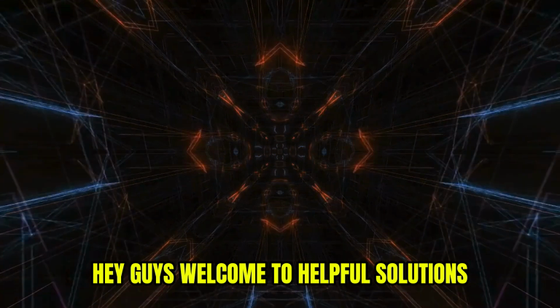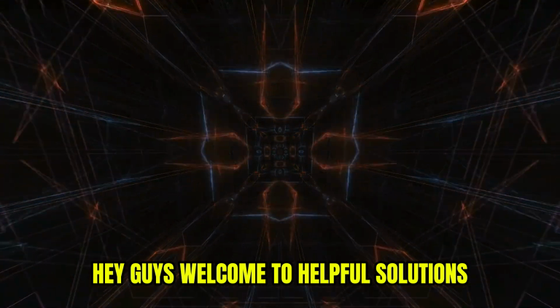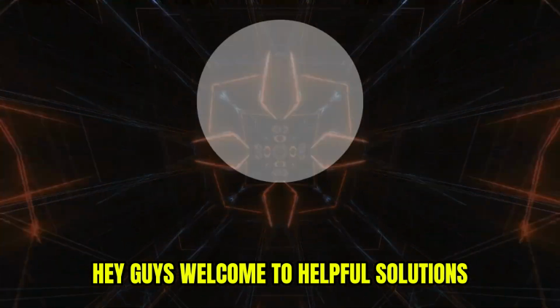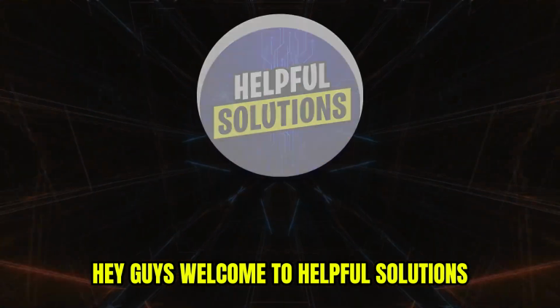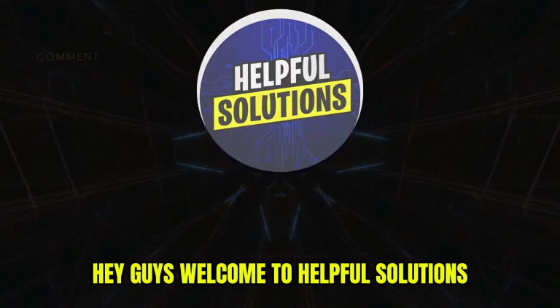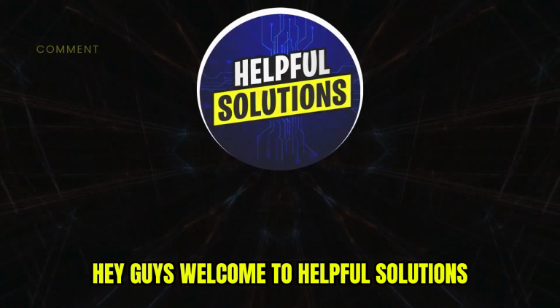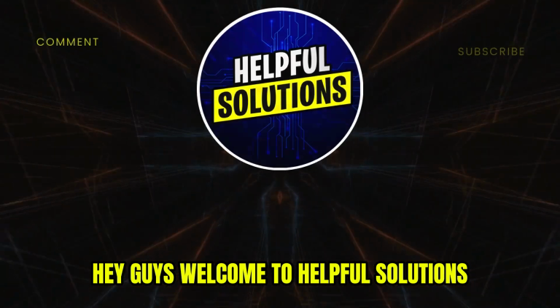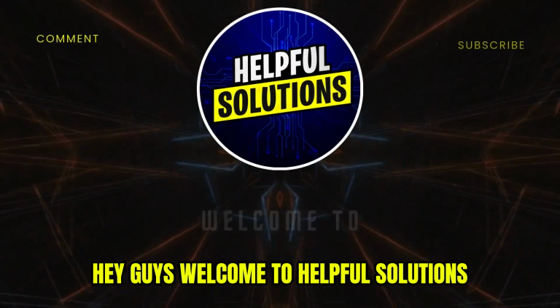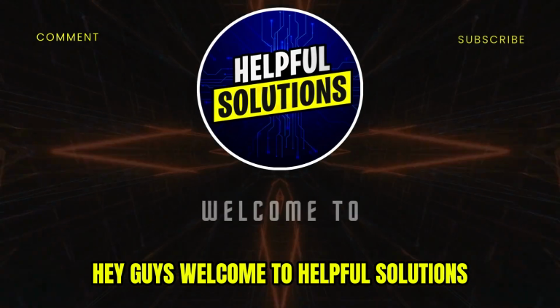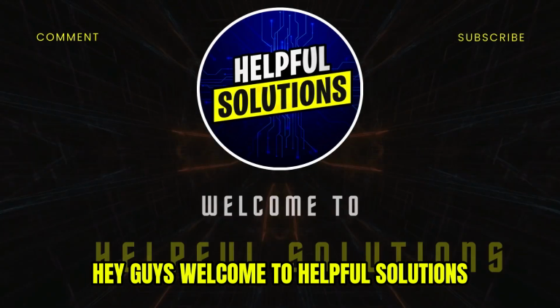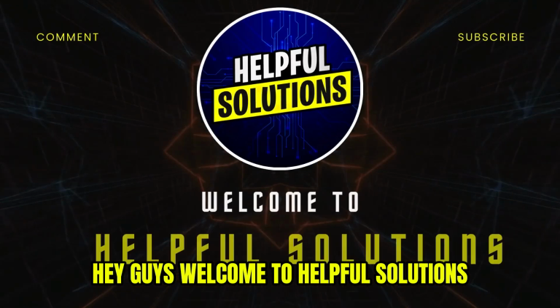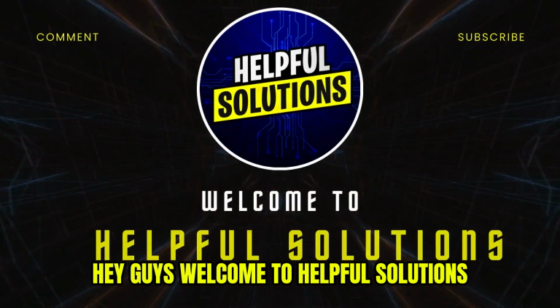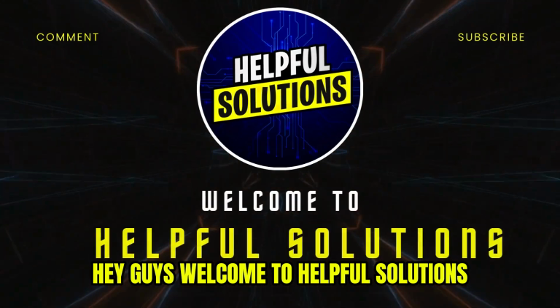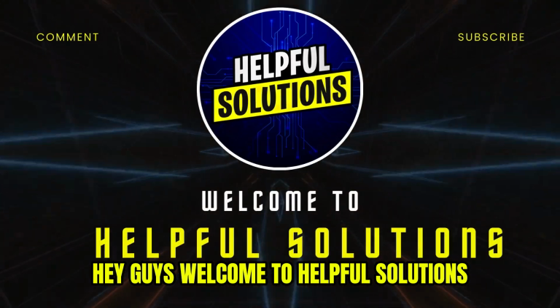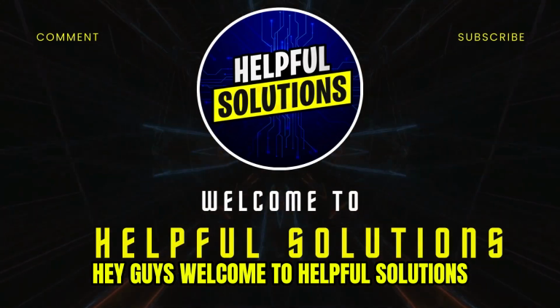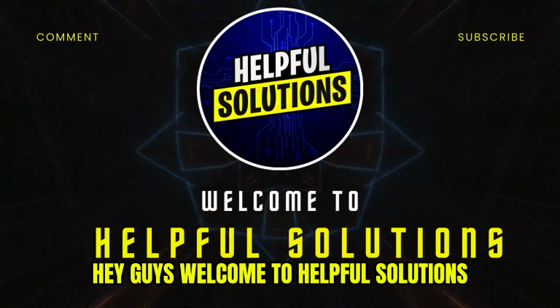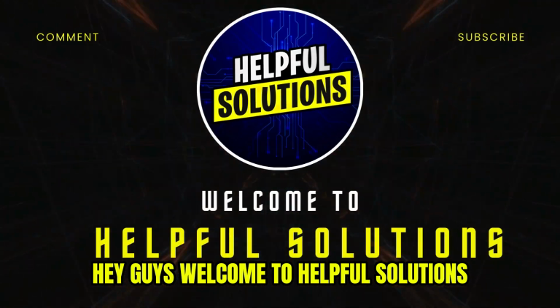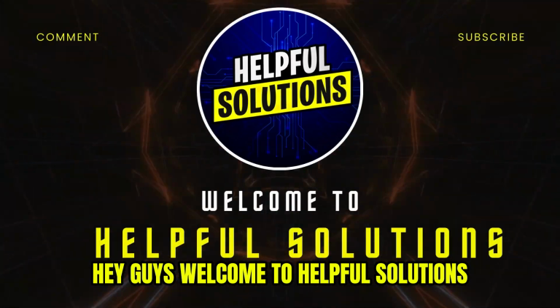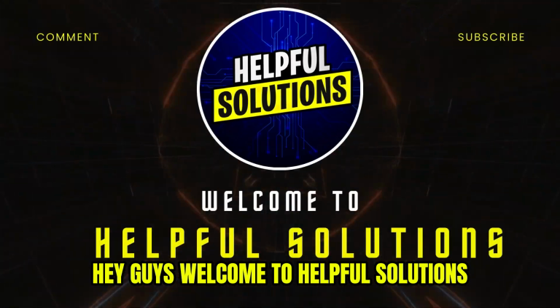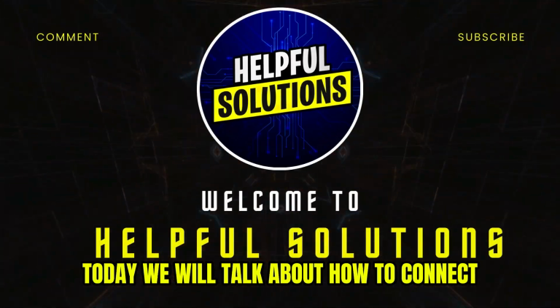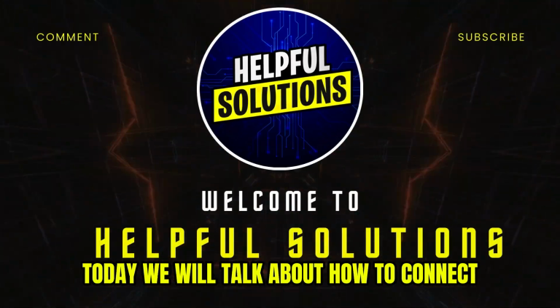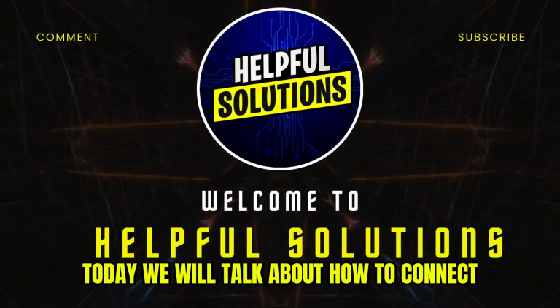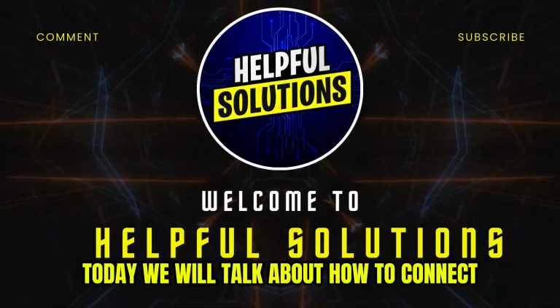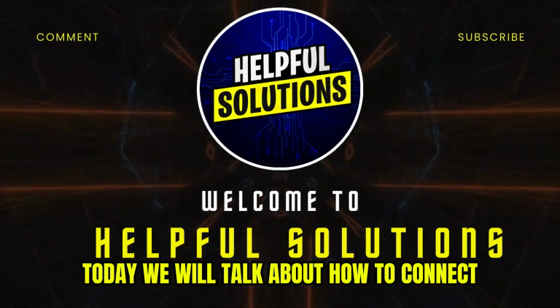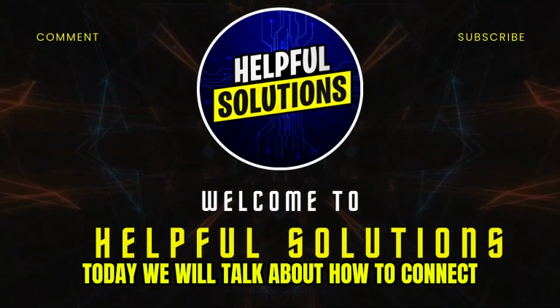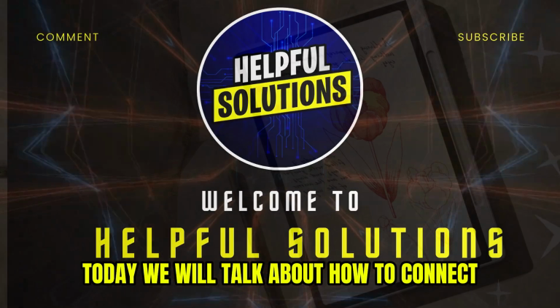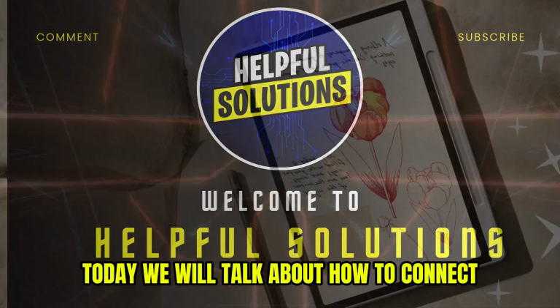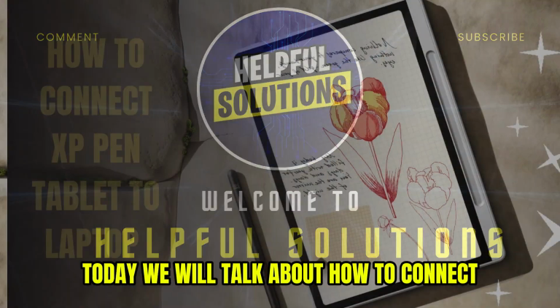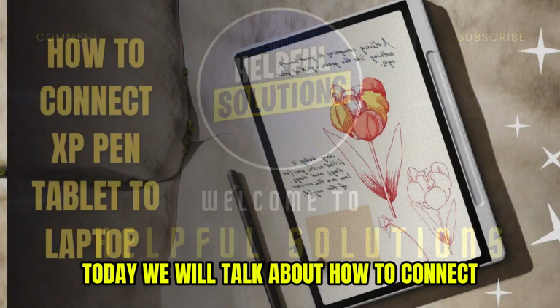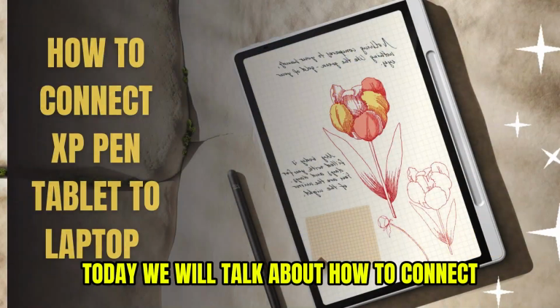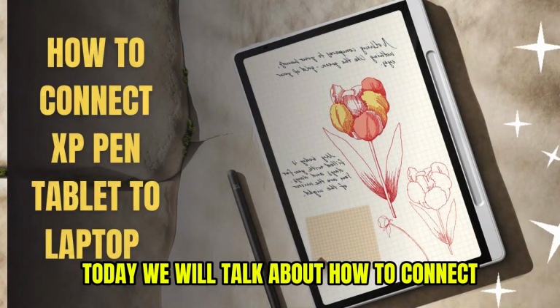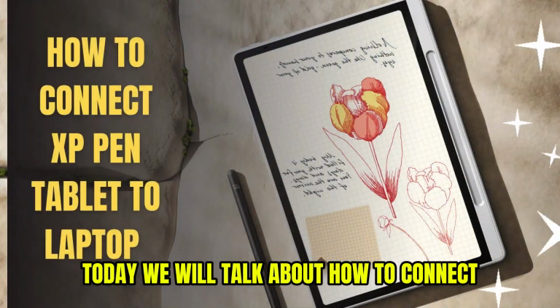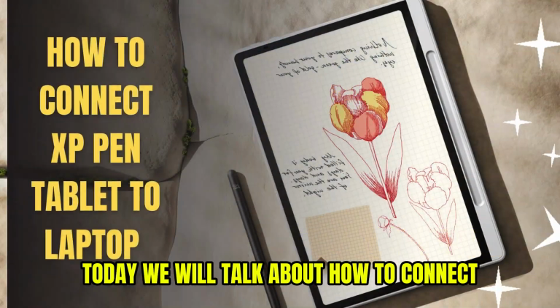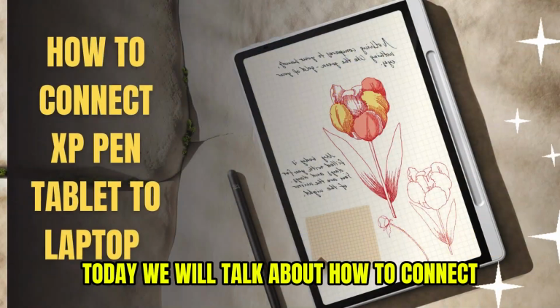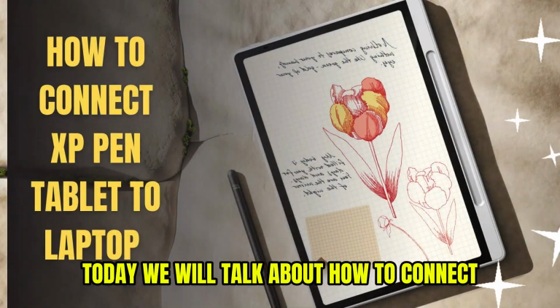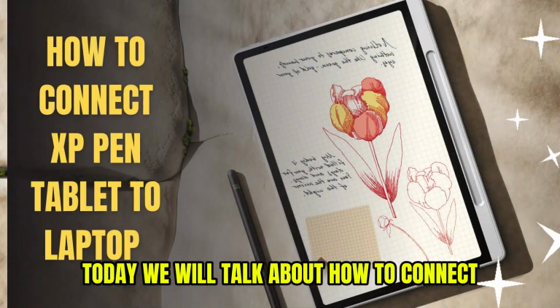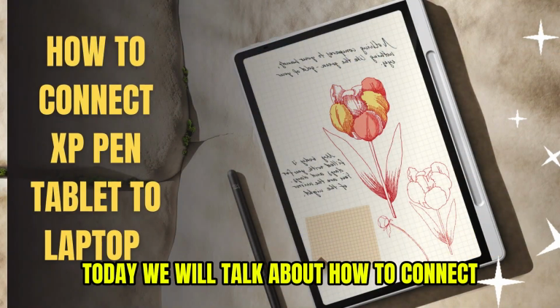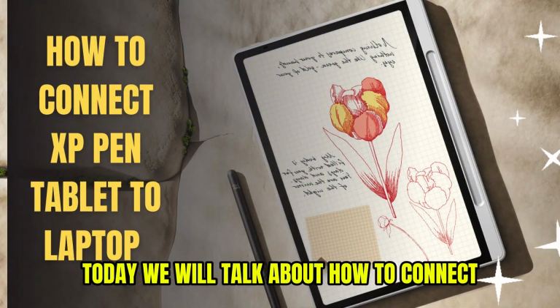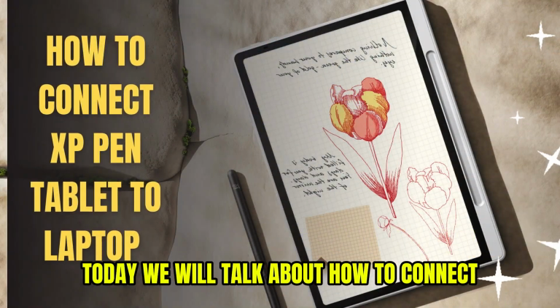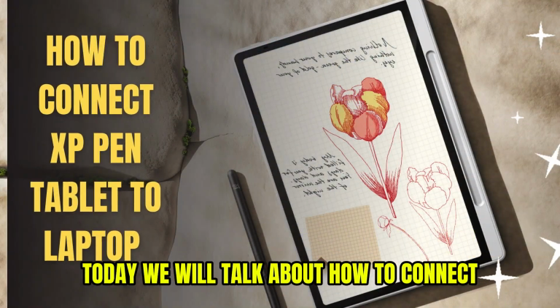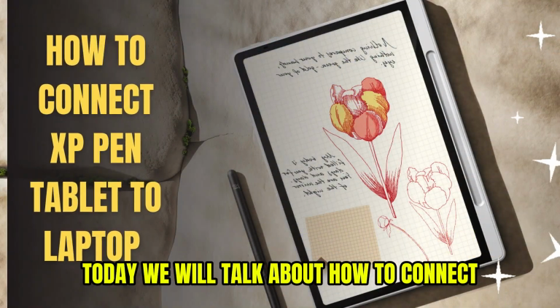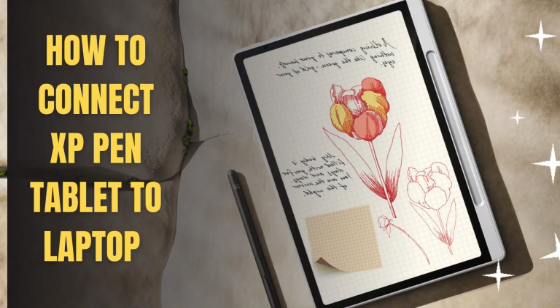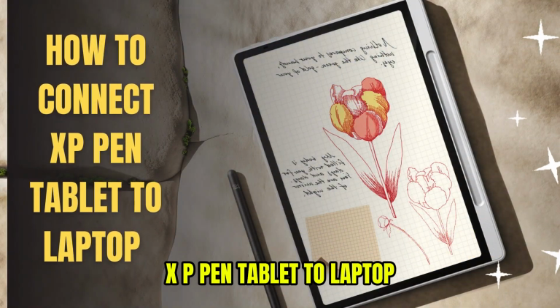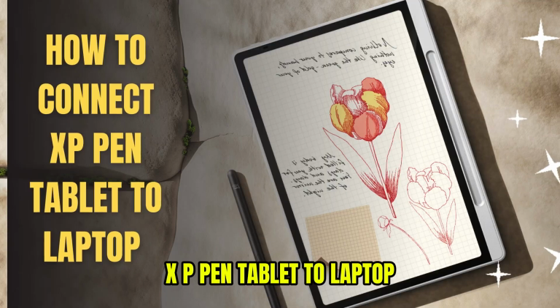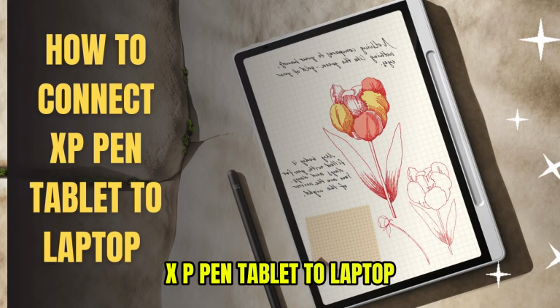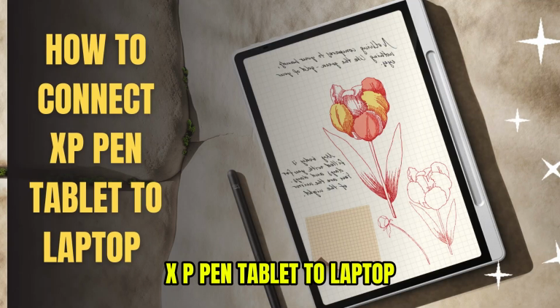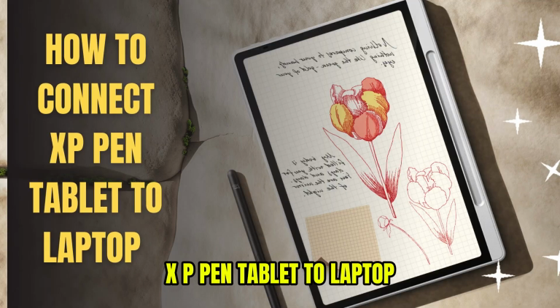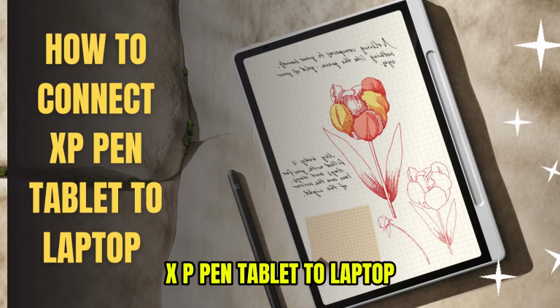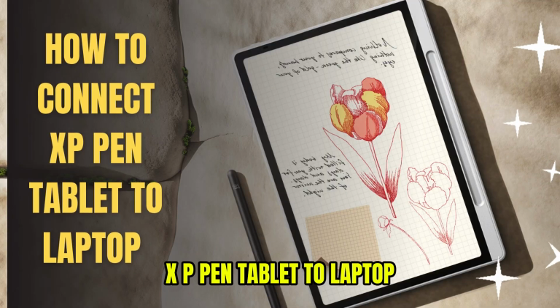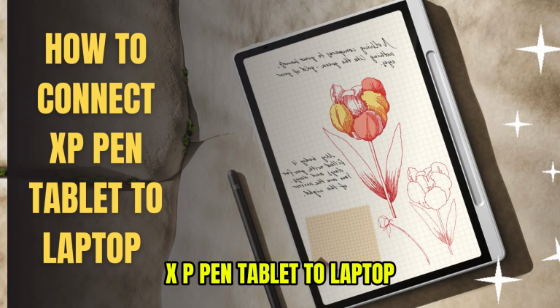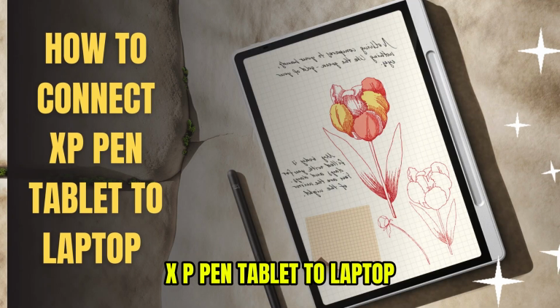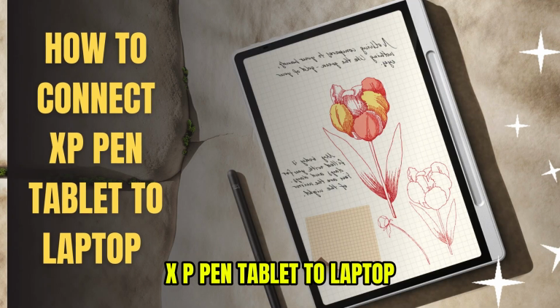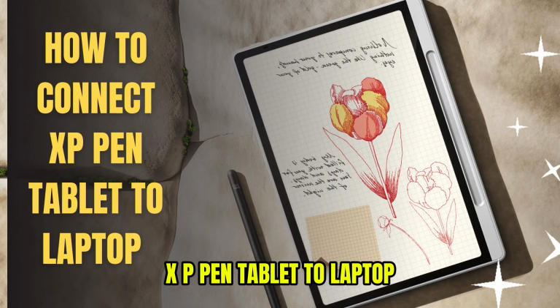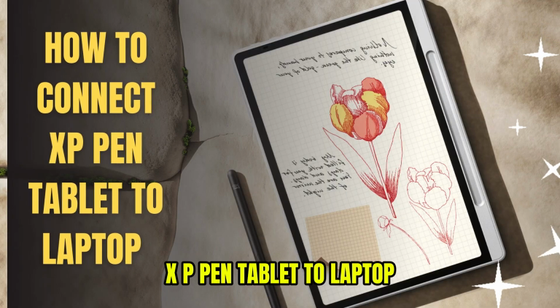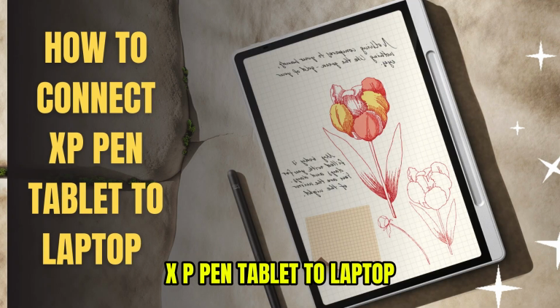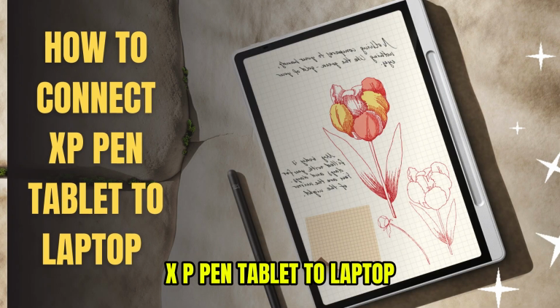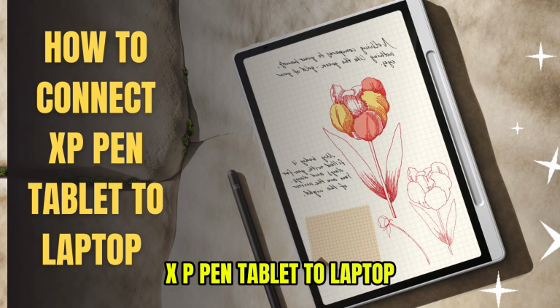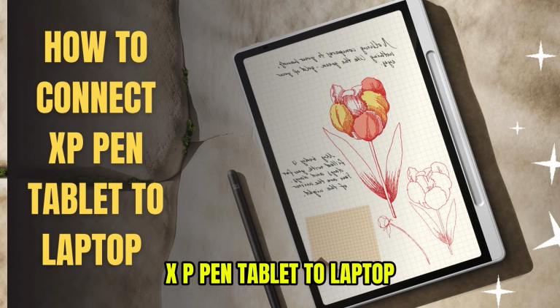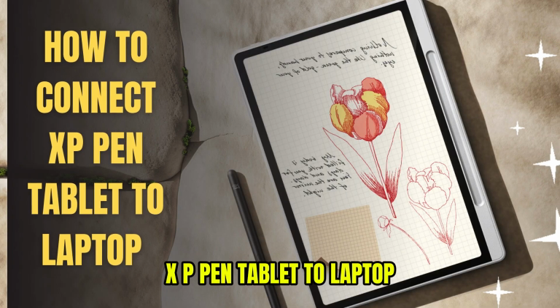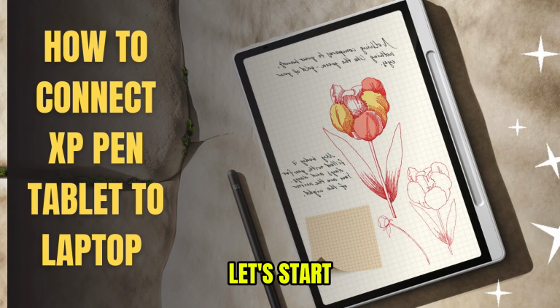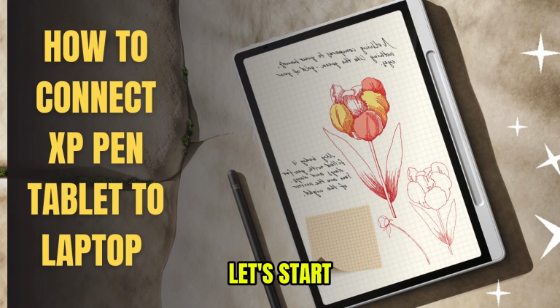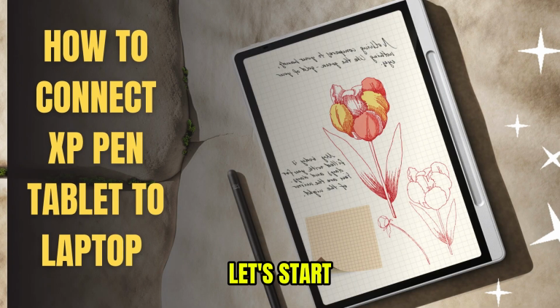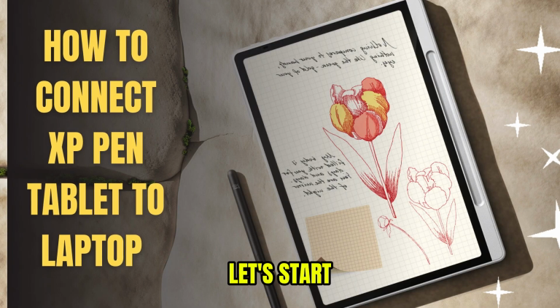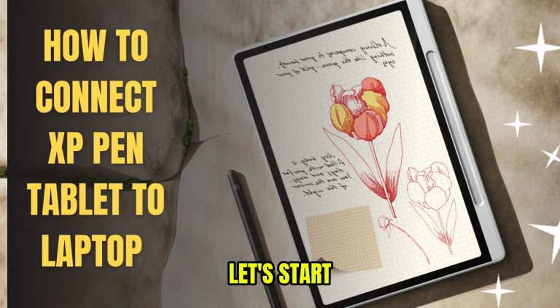Hey guys, welcome to Helpful Solutions. Today we will talk about how to connect XP Pen tablet to laptop. Let's start.